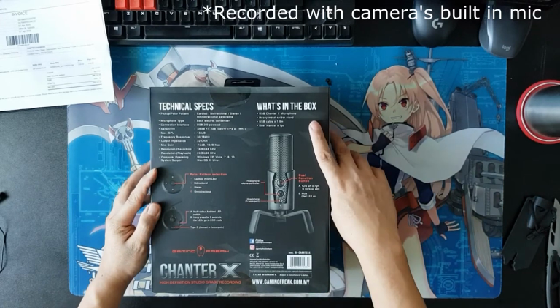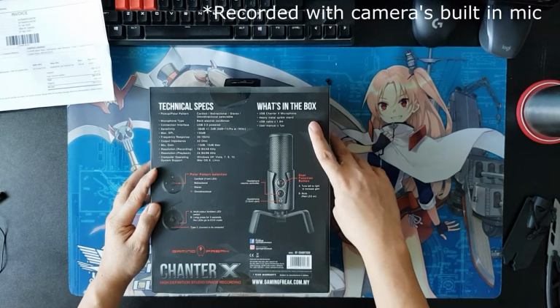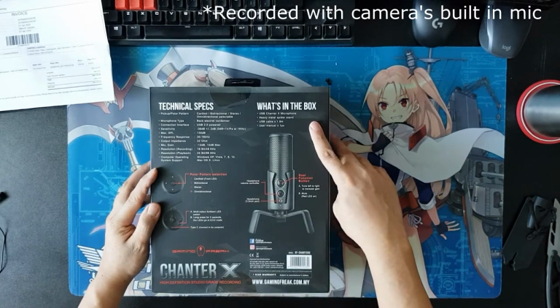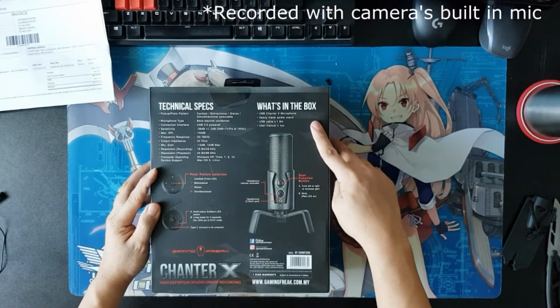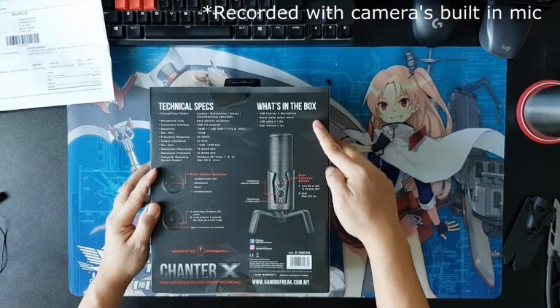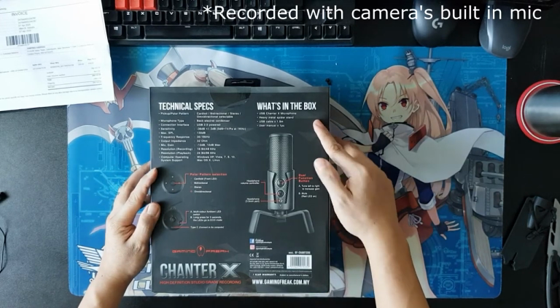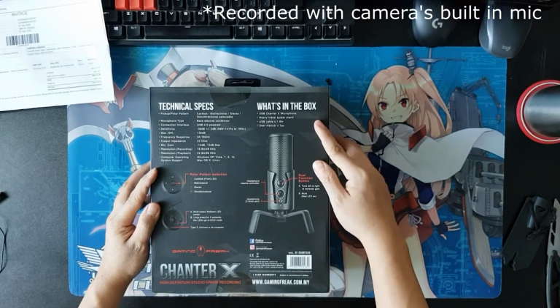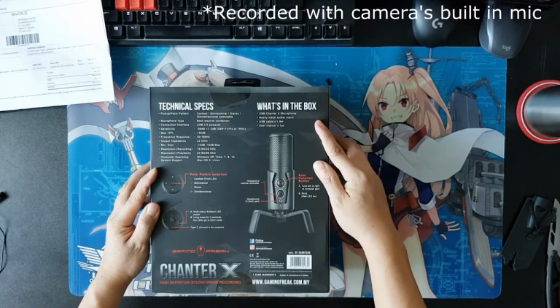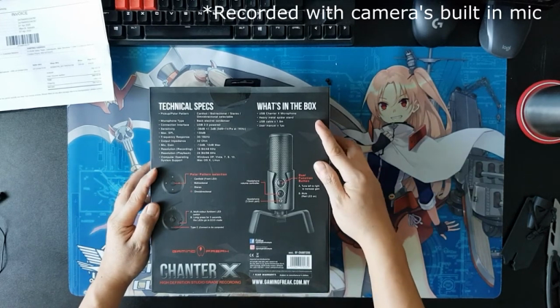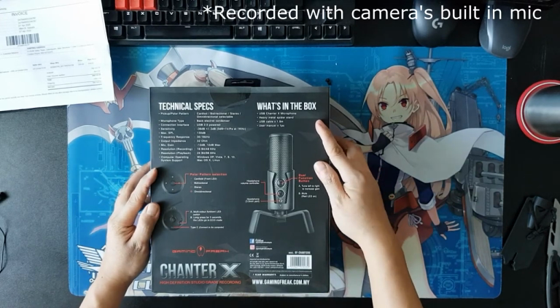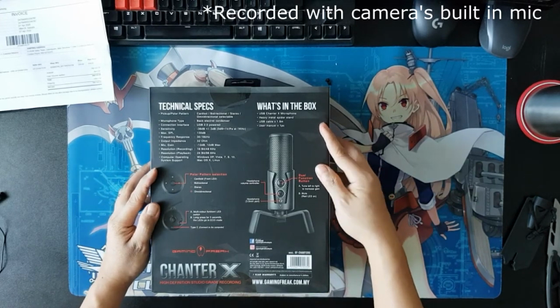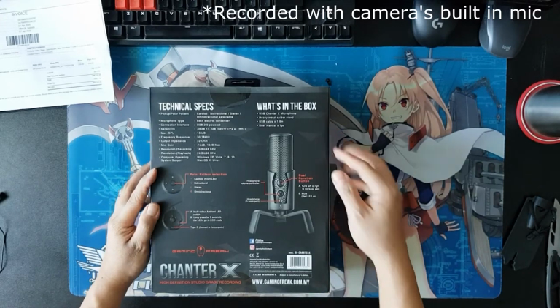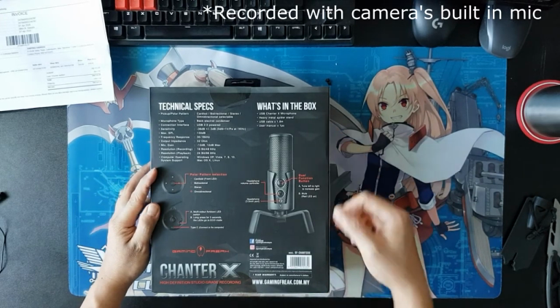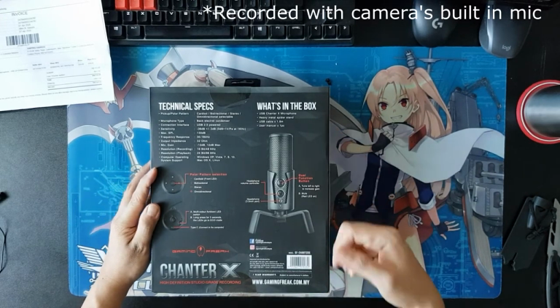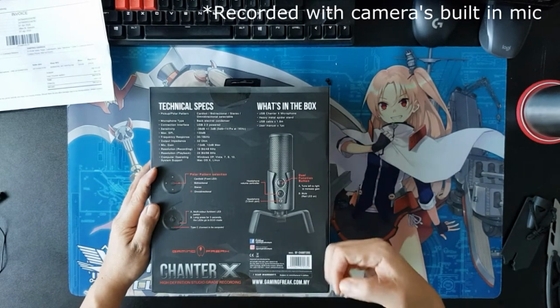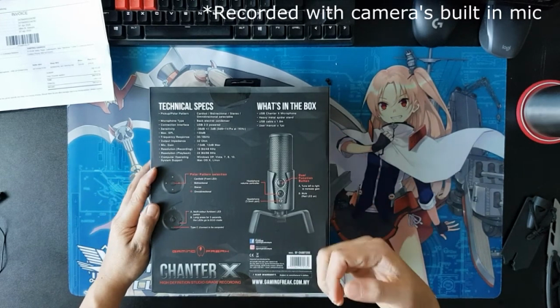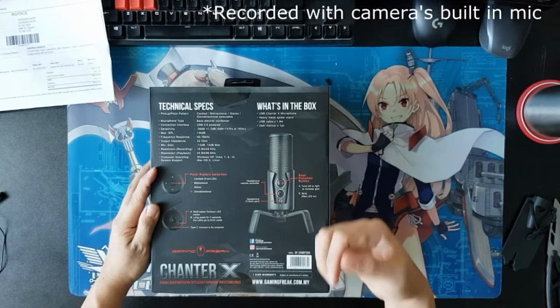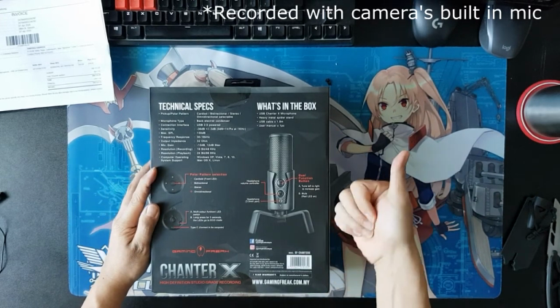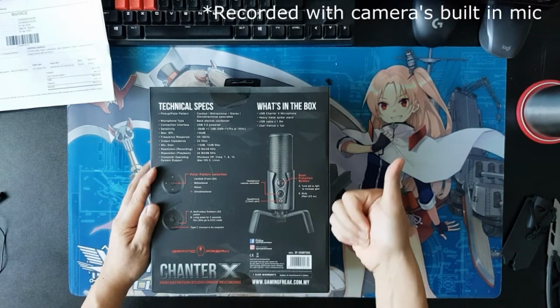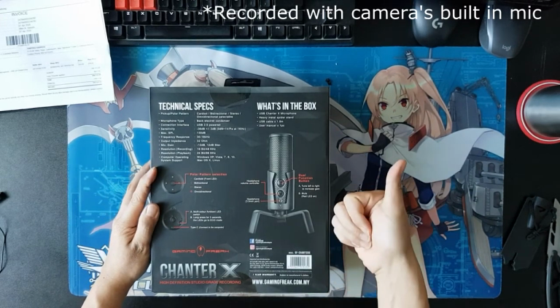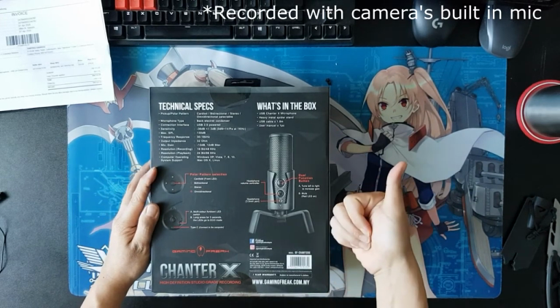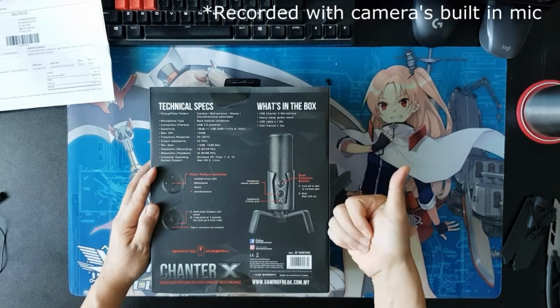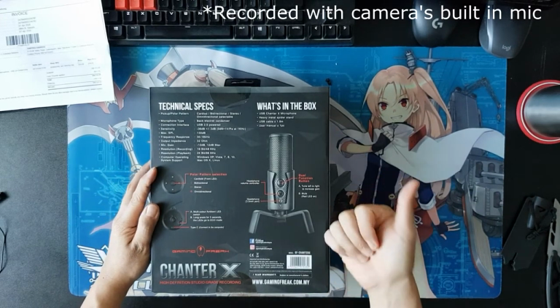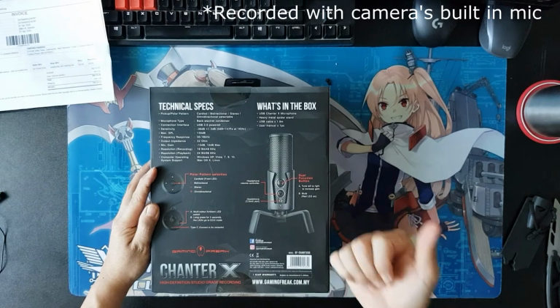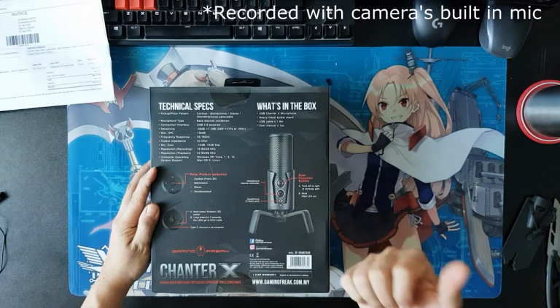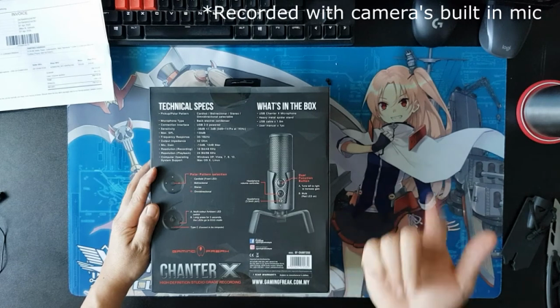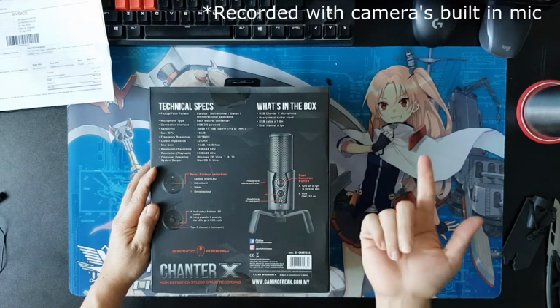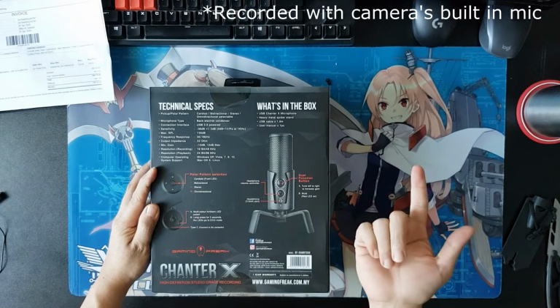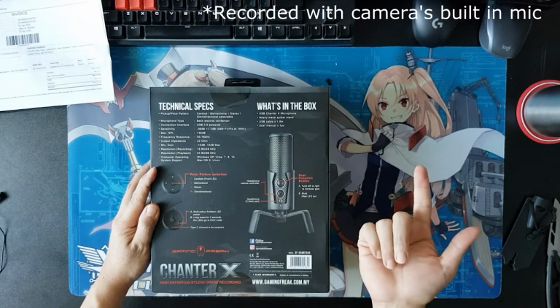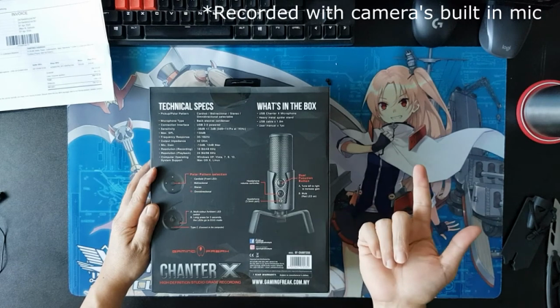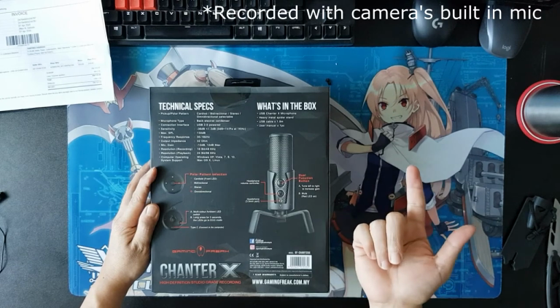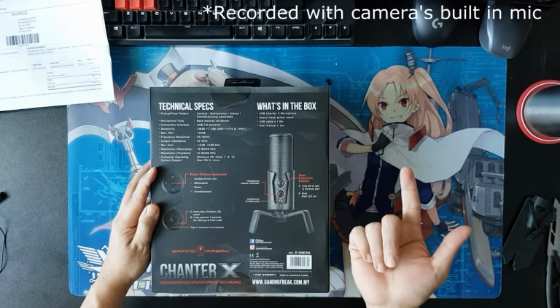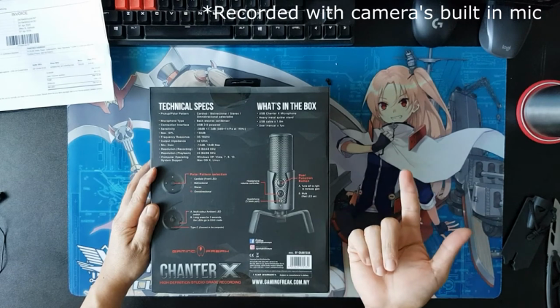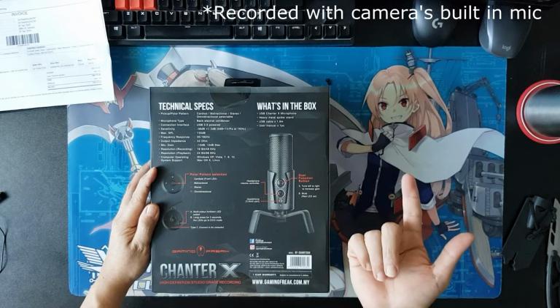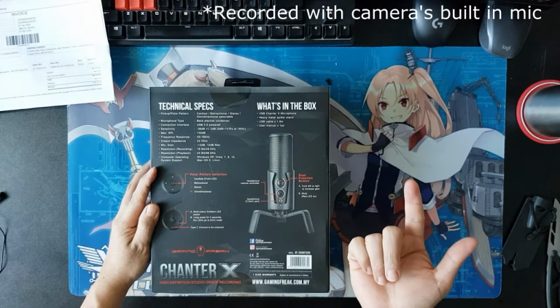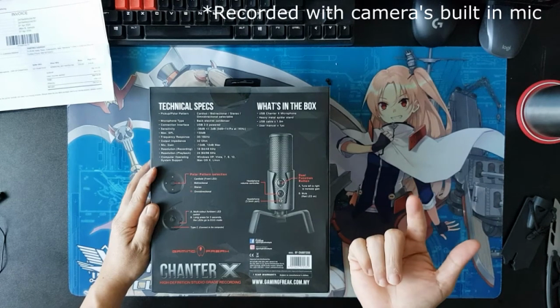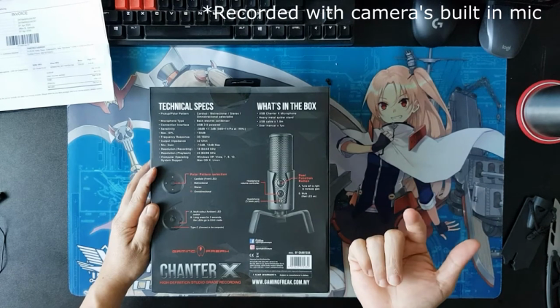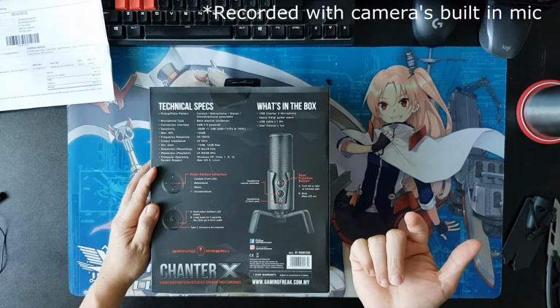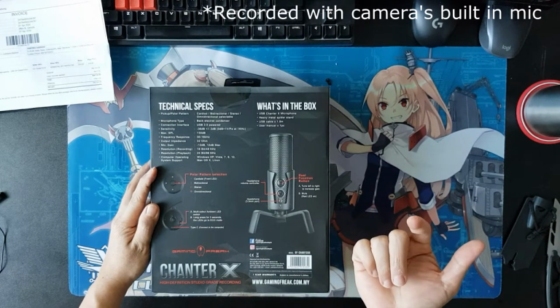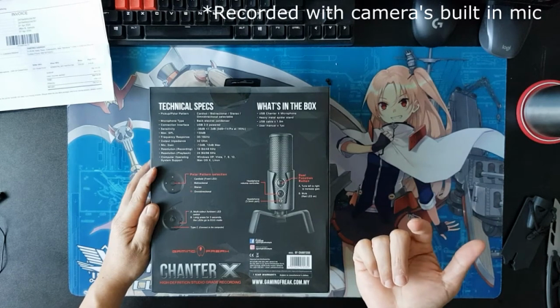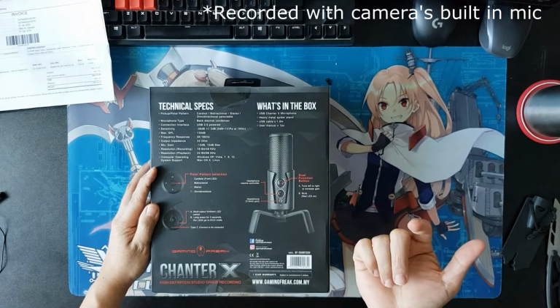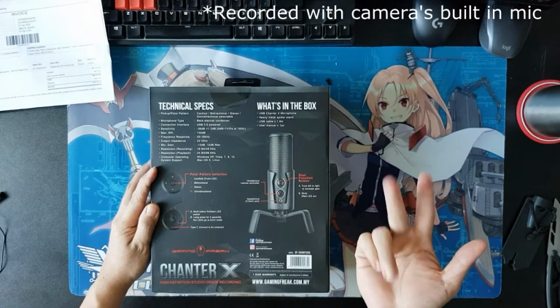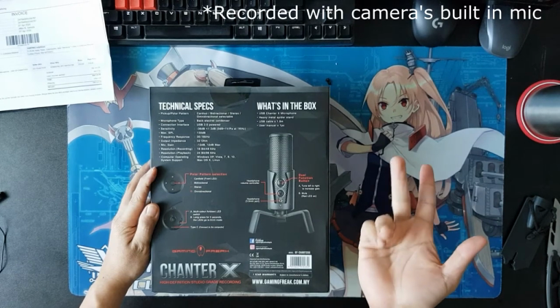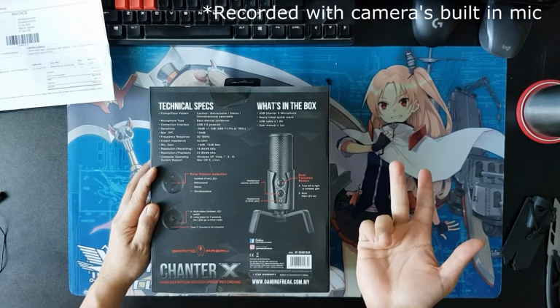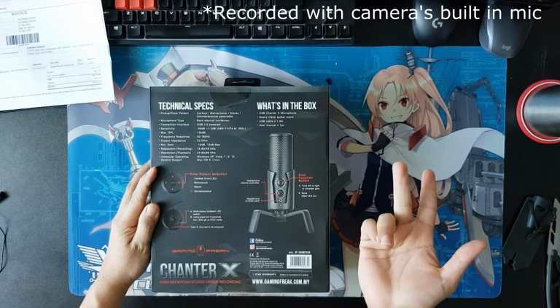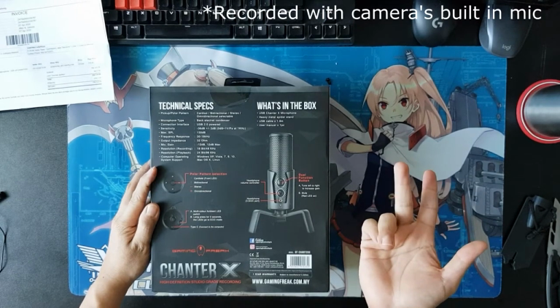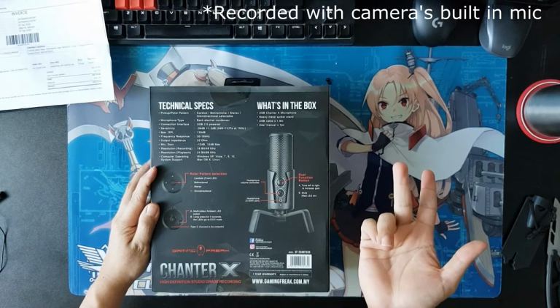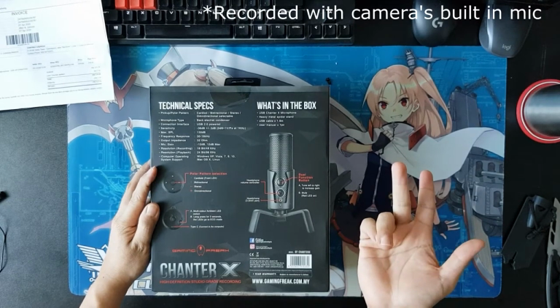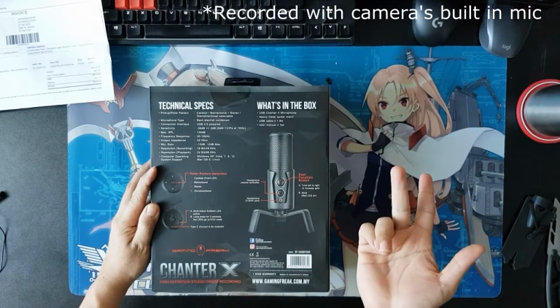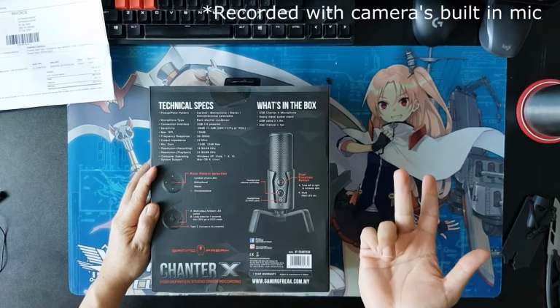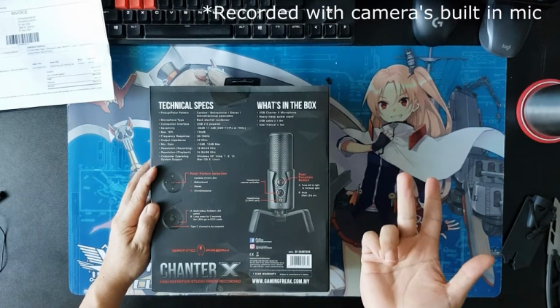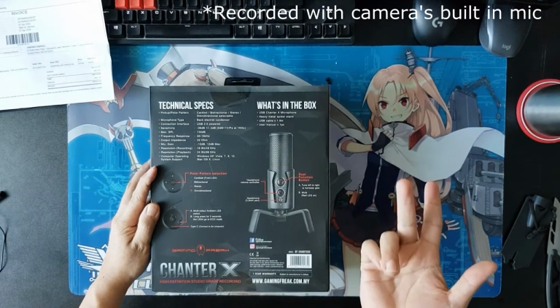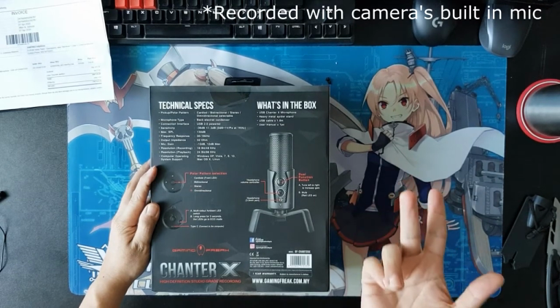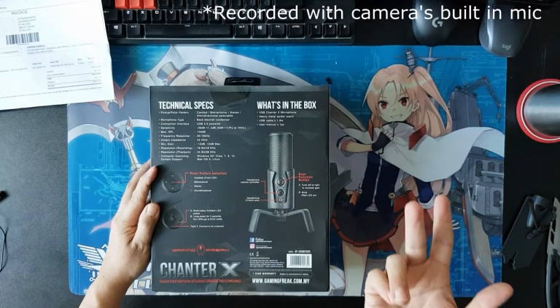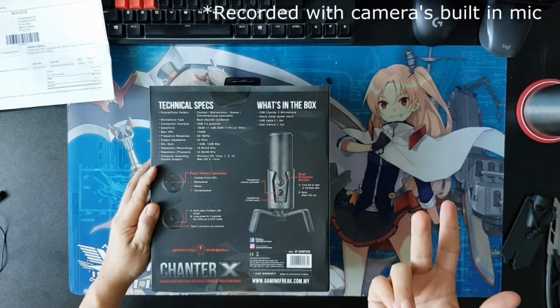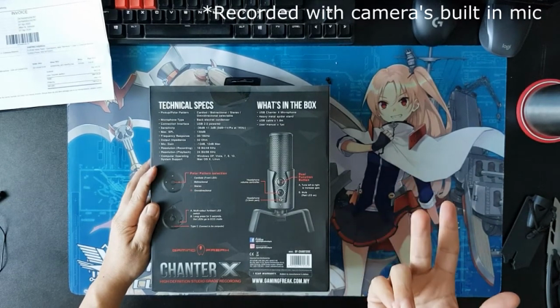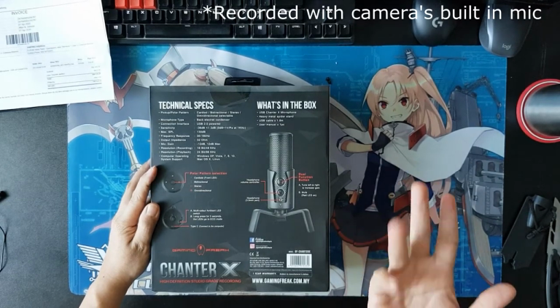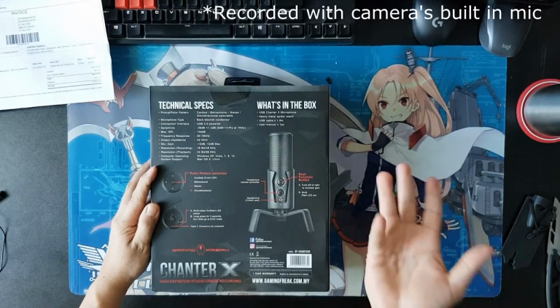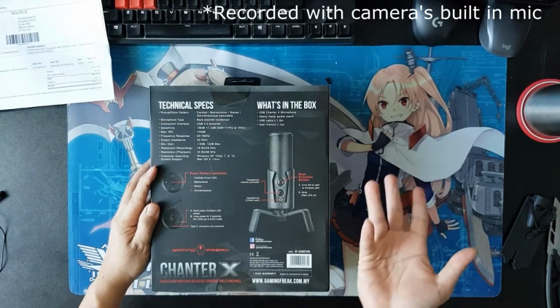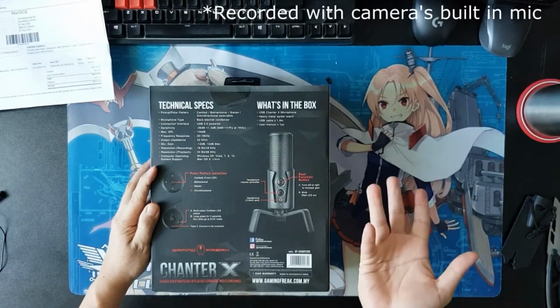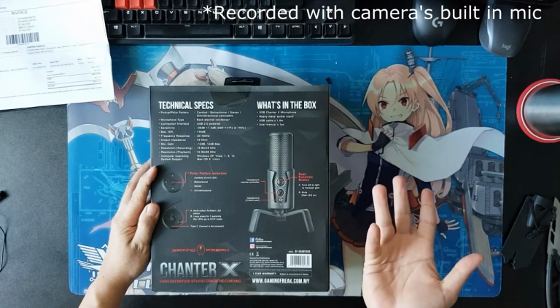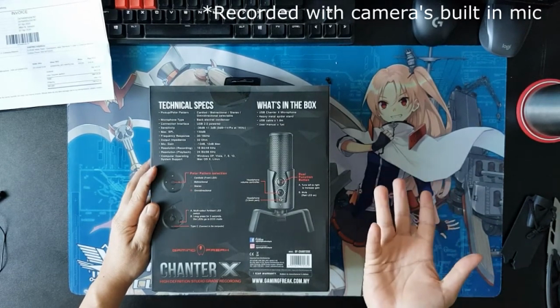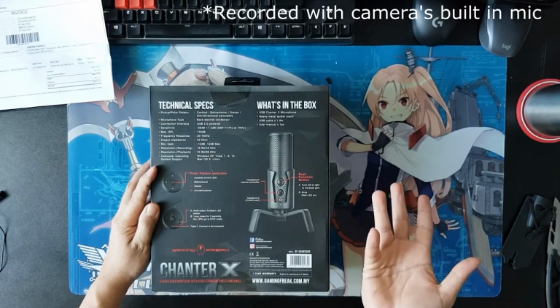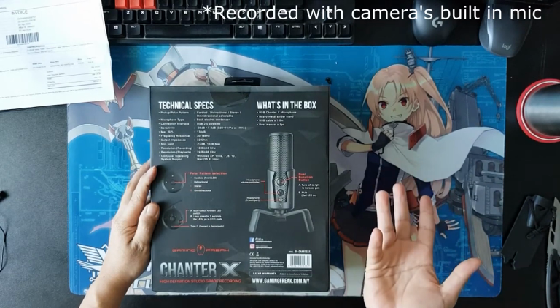What's in the box? We're expecting to see a microphone, of course, a spider stand, the USB cable, and the user manual.